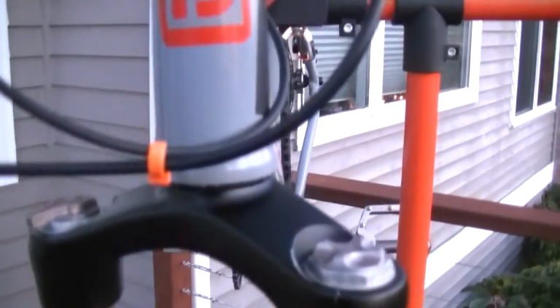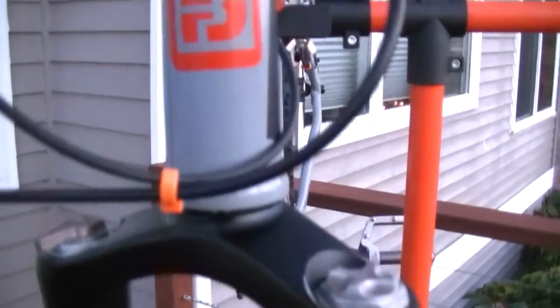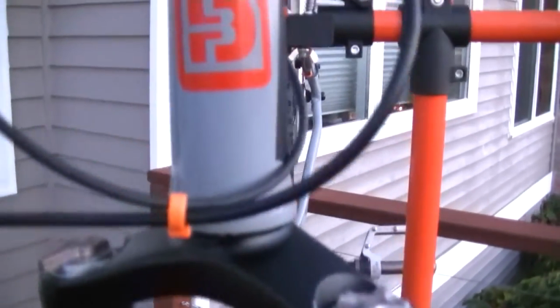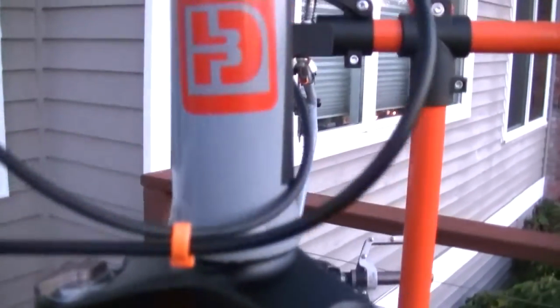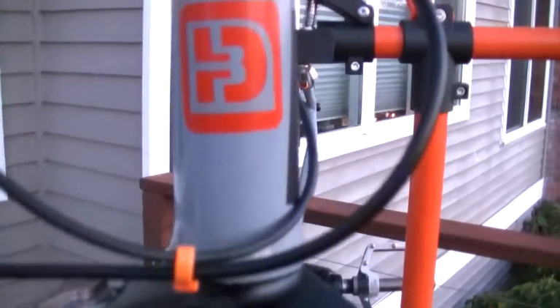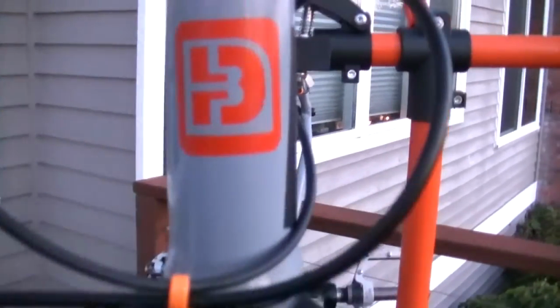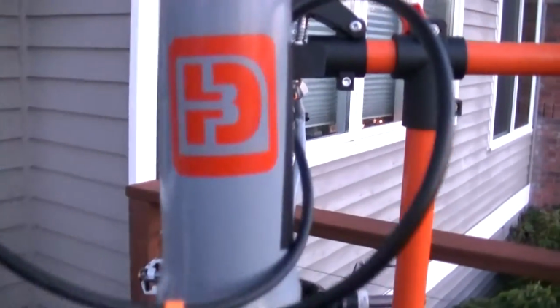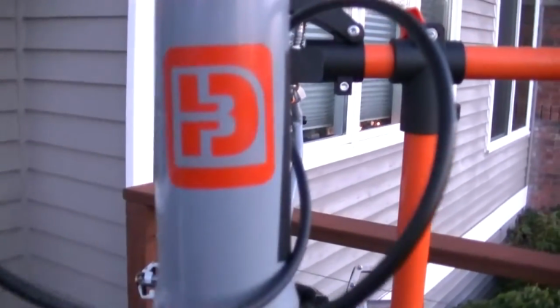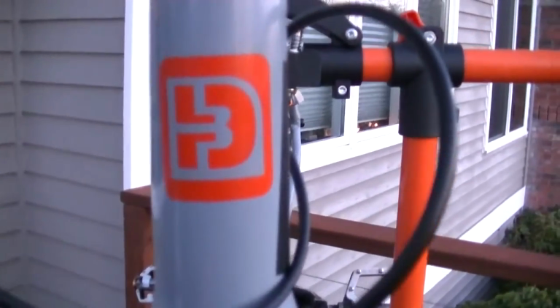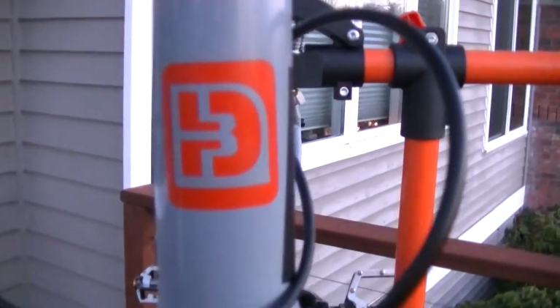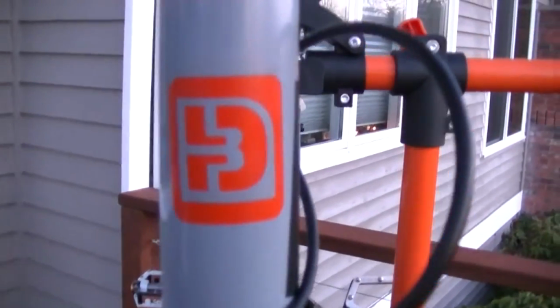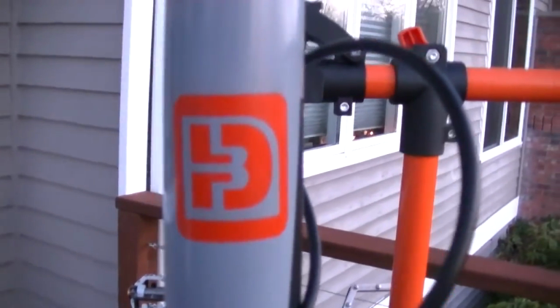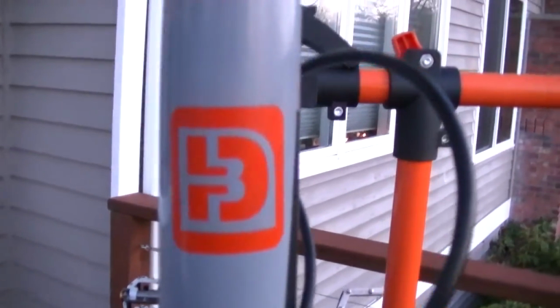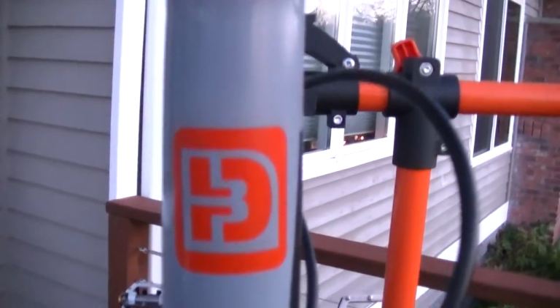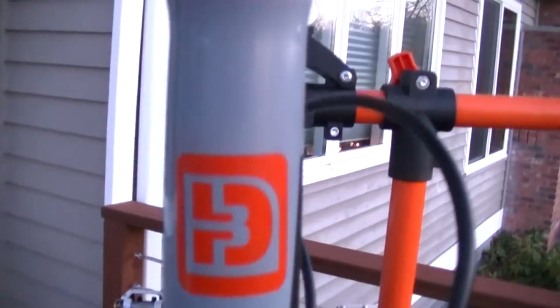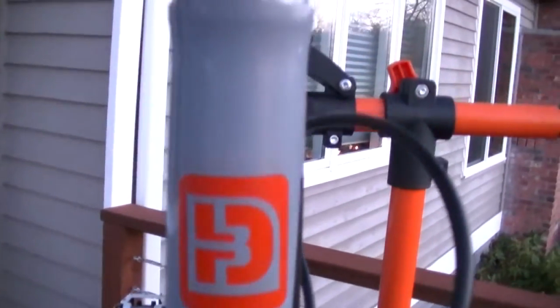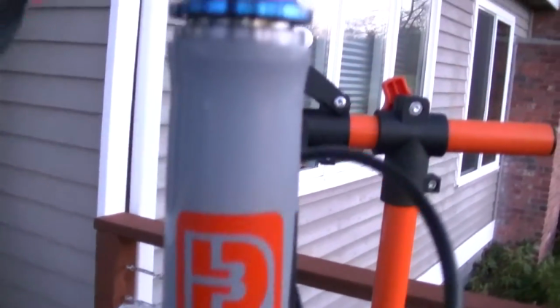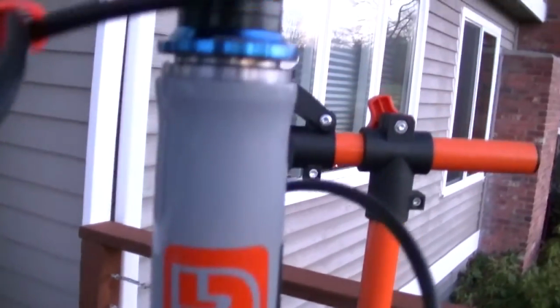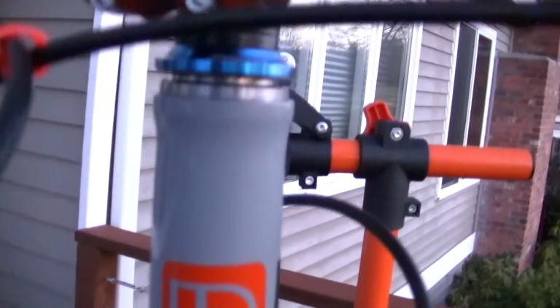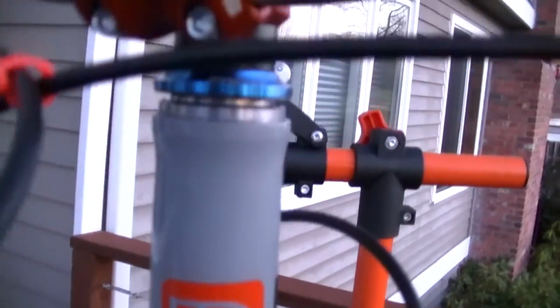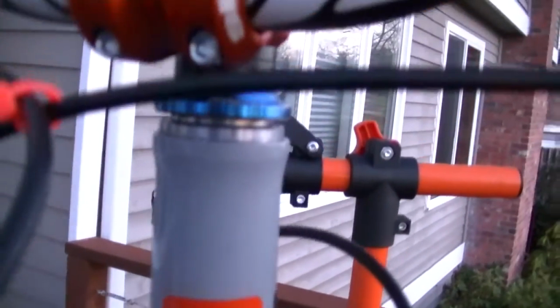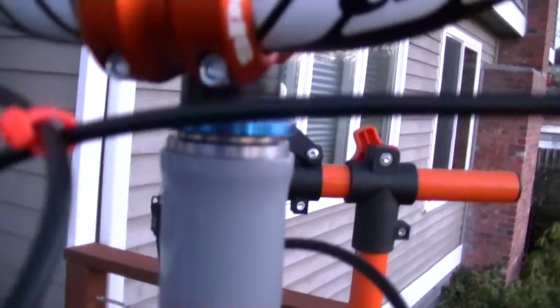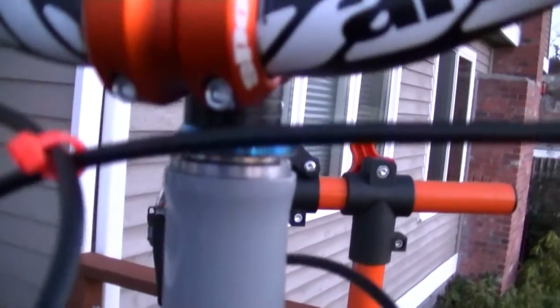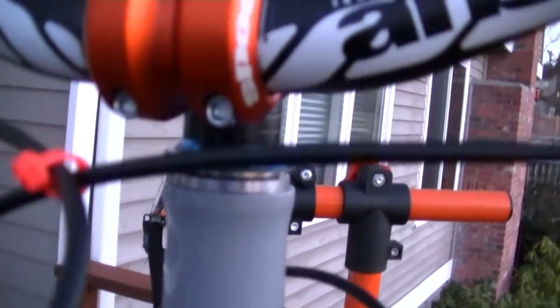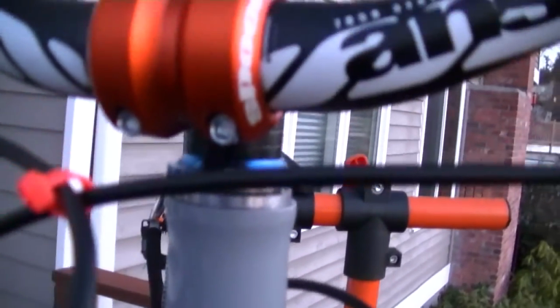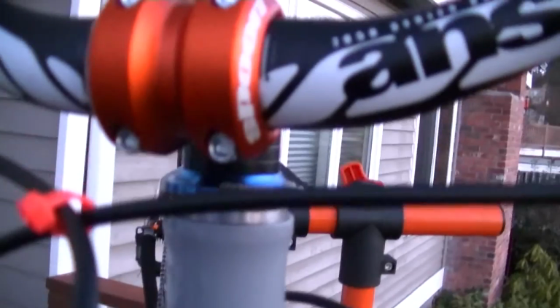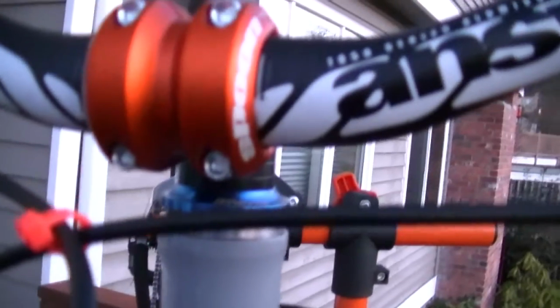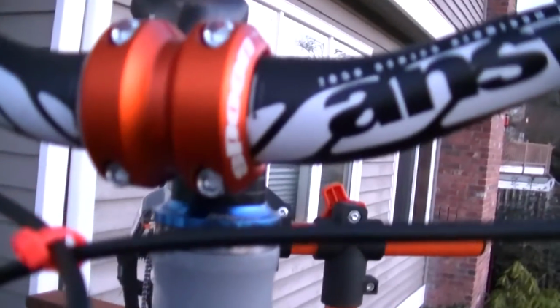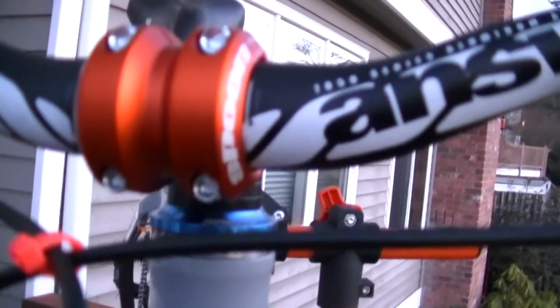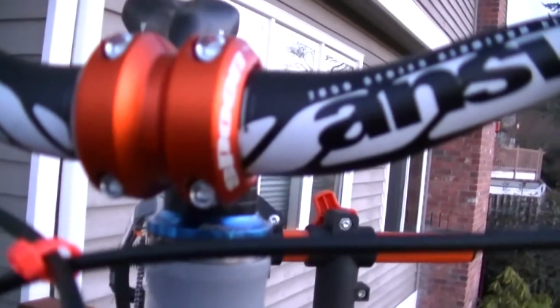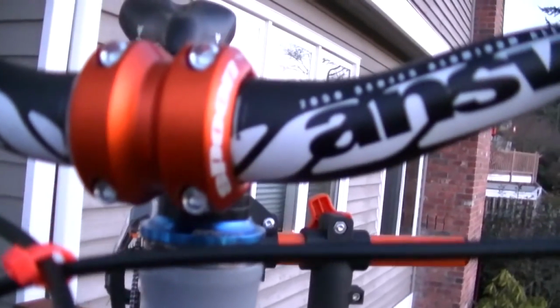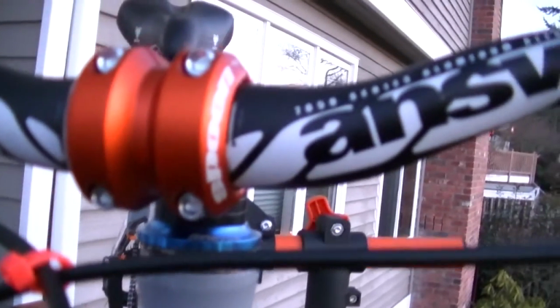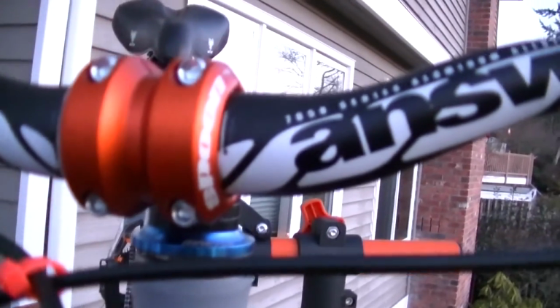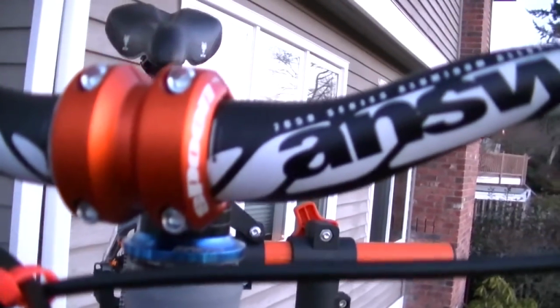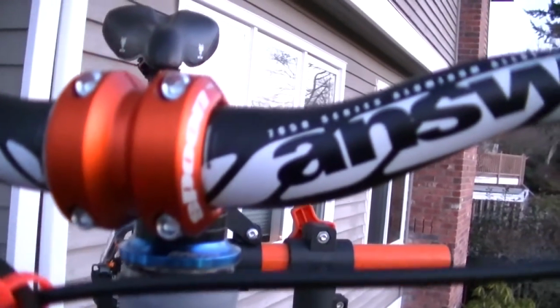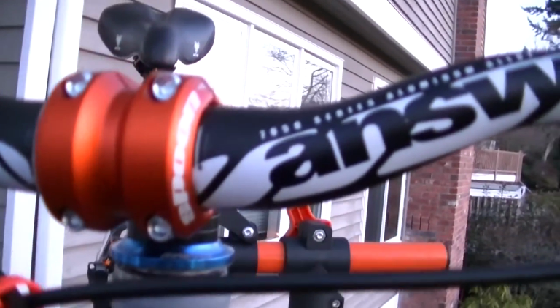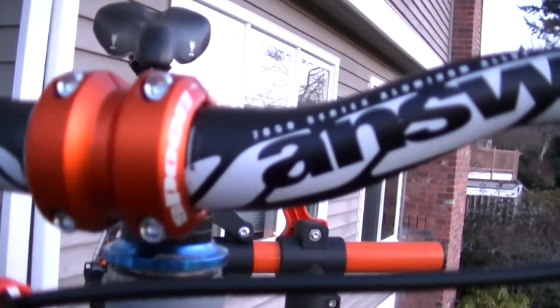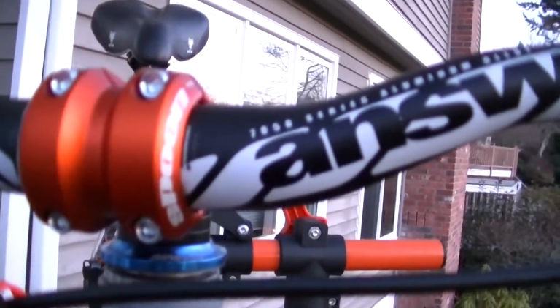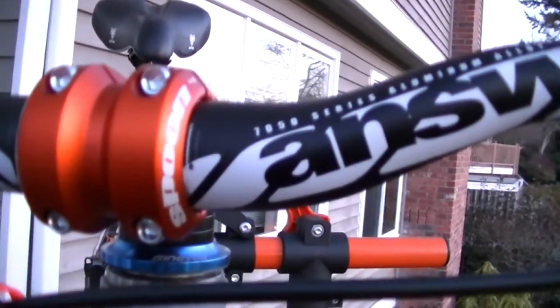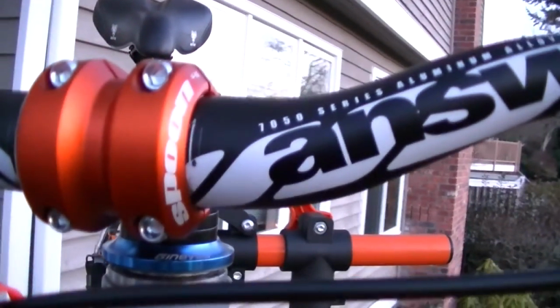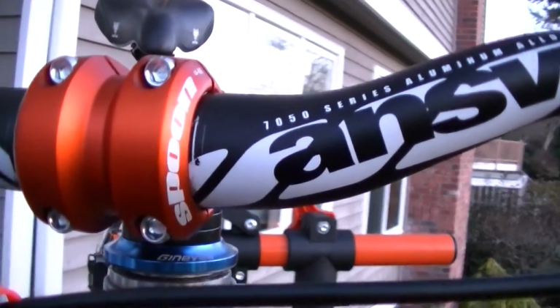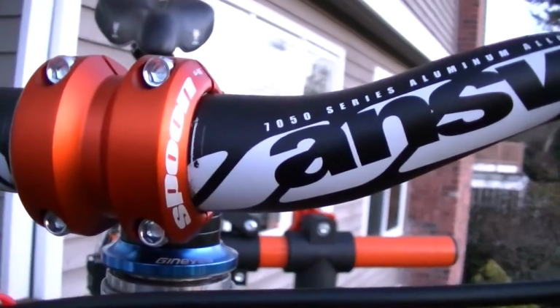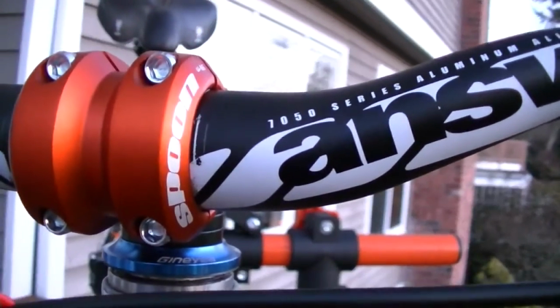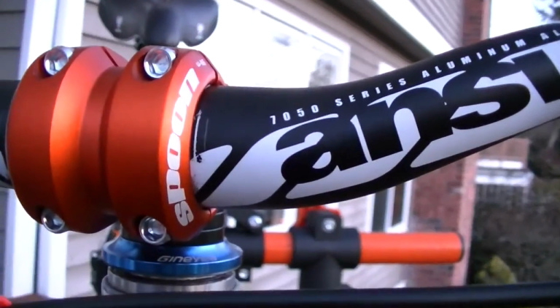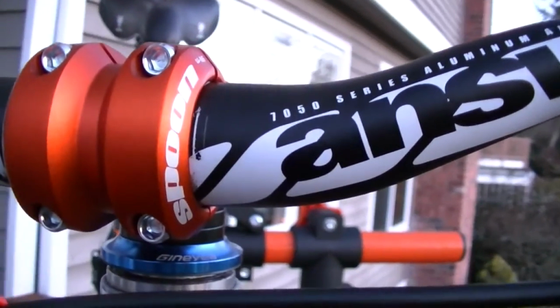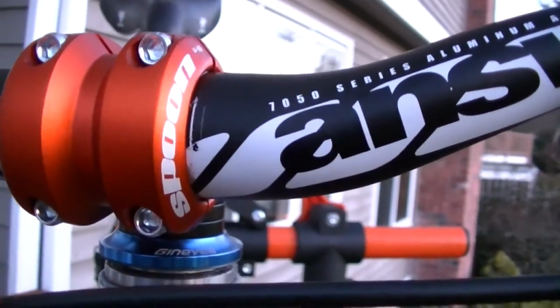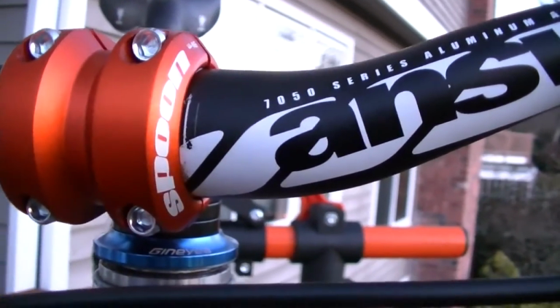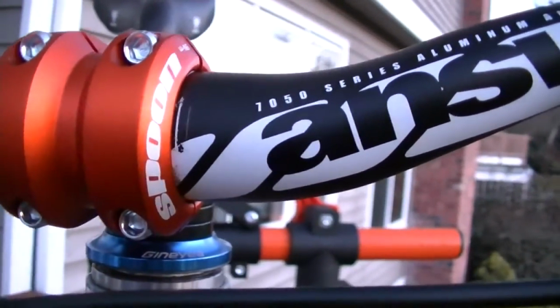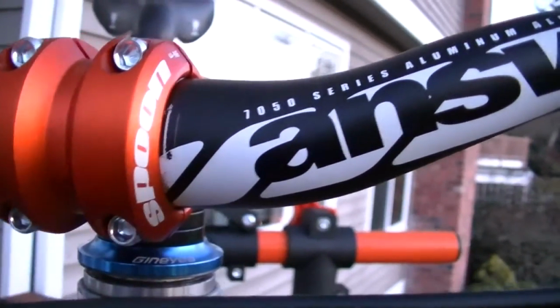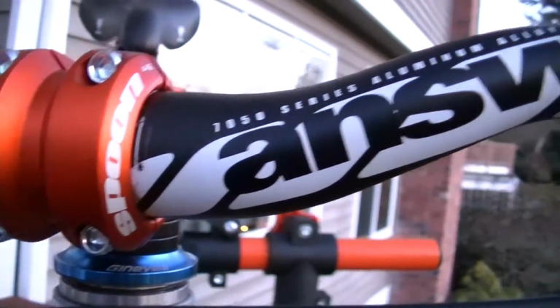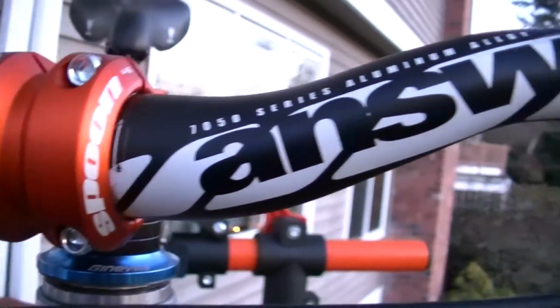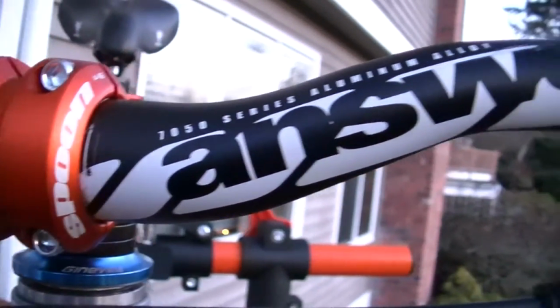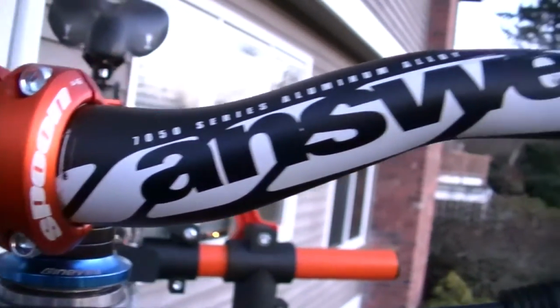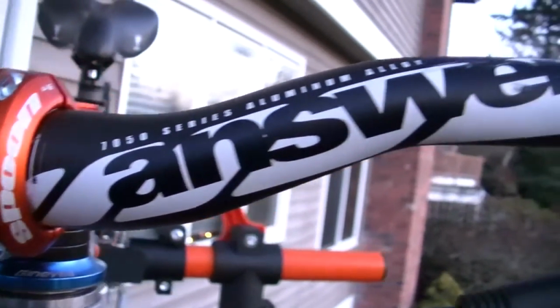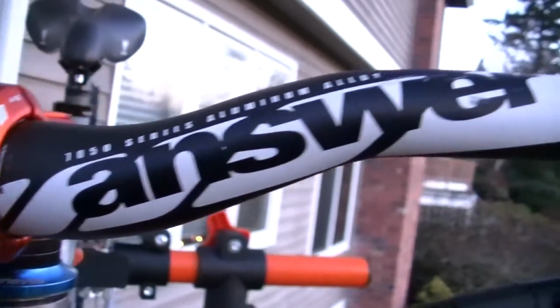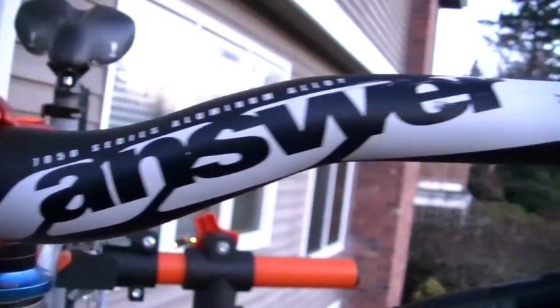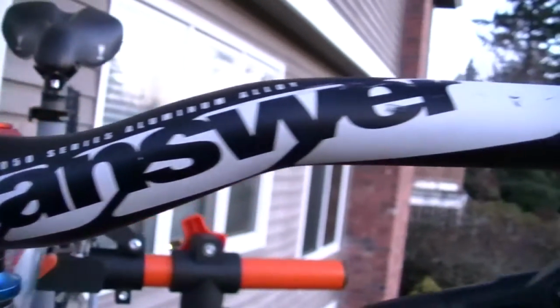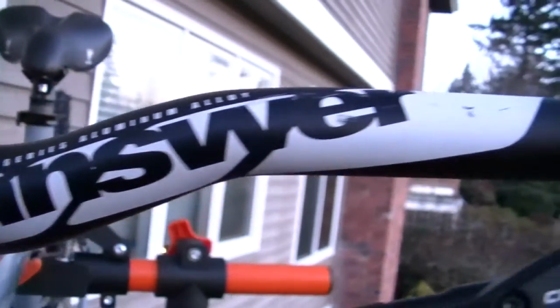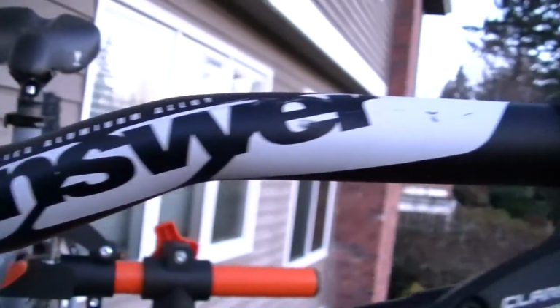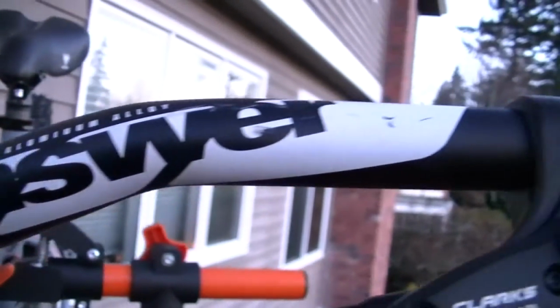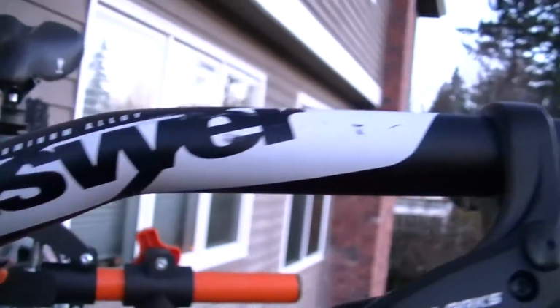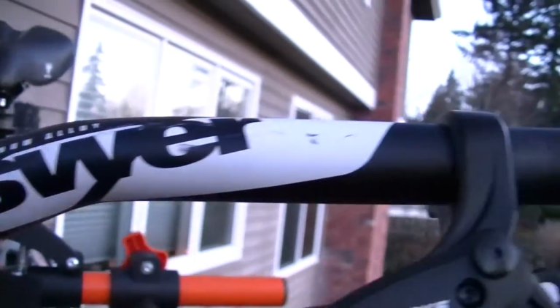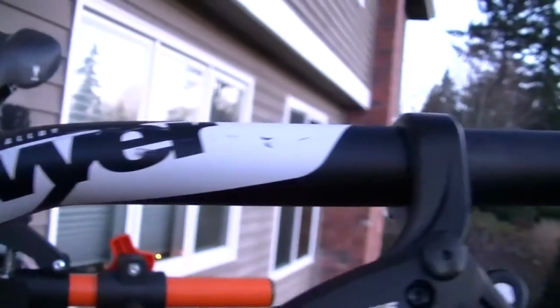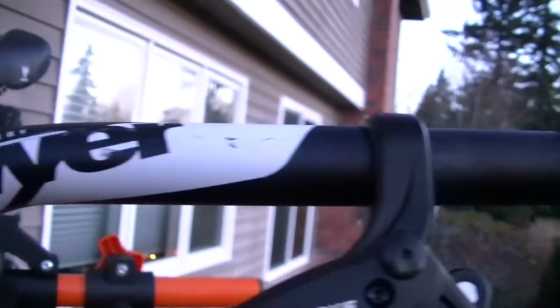The fork is plush, smooth, and very responsive. It's also set to 130mm travel, which slackens the head angle a little bit and makes it a bit more aggressive.